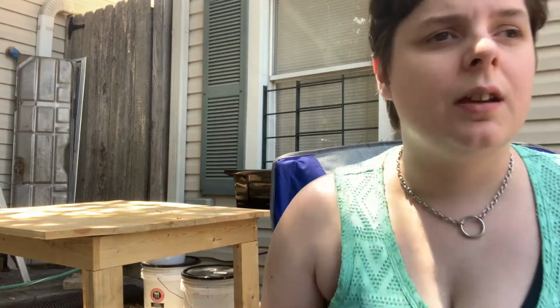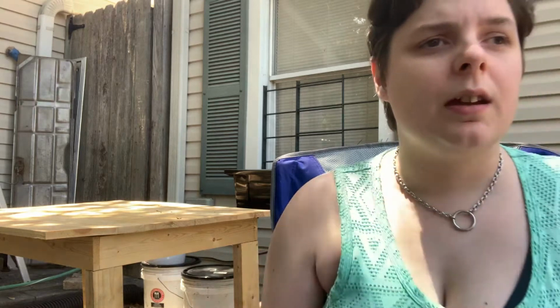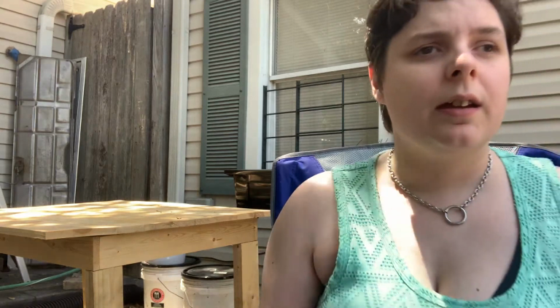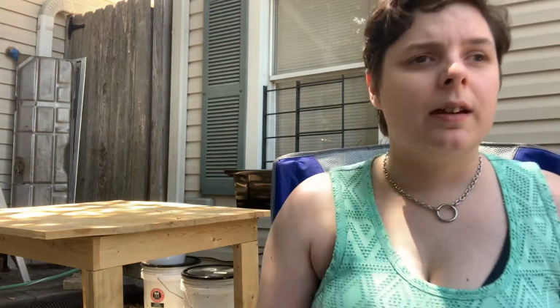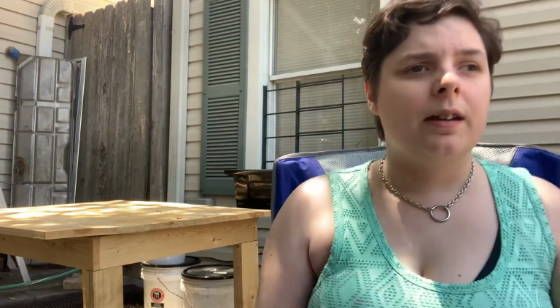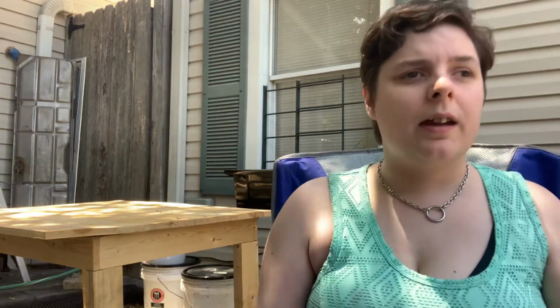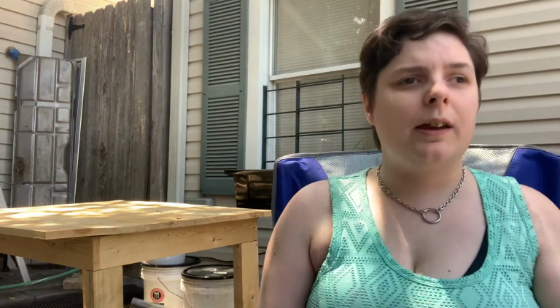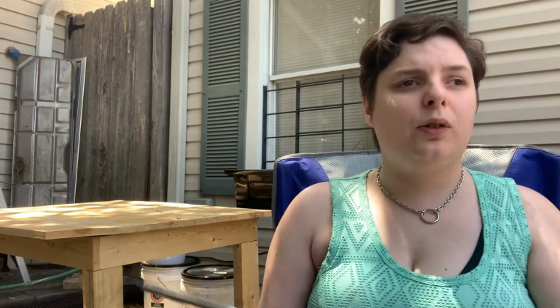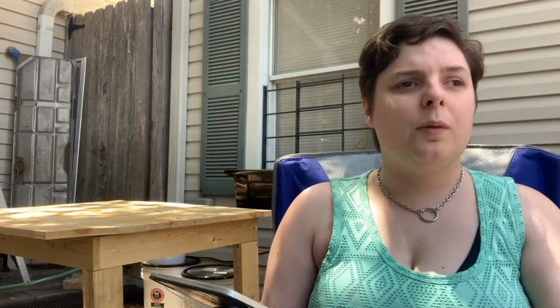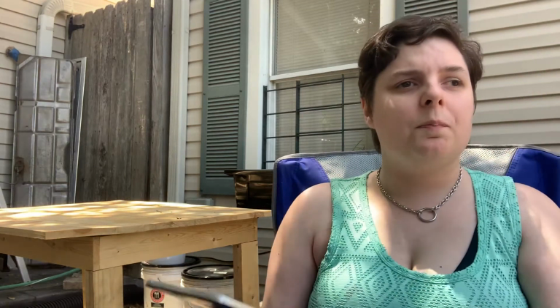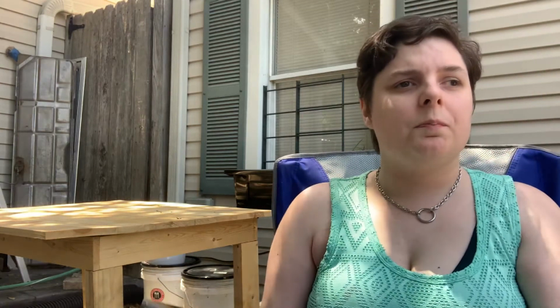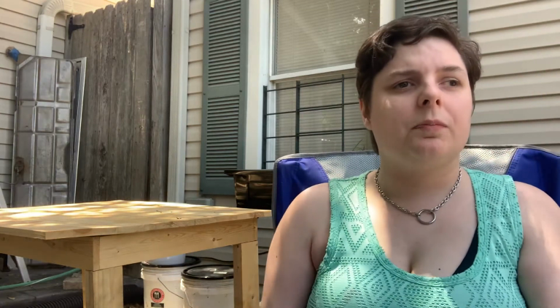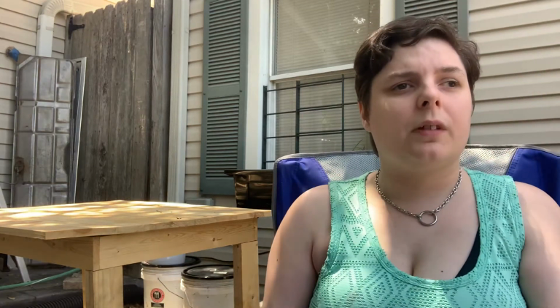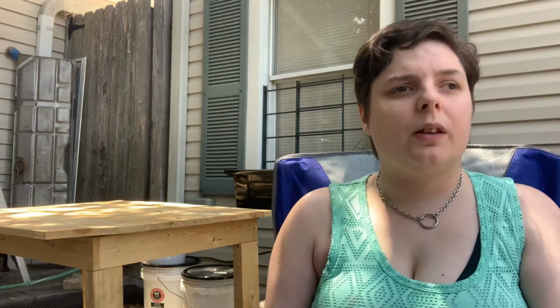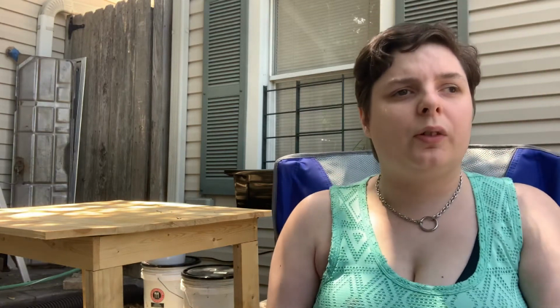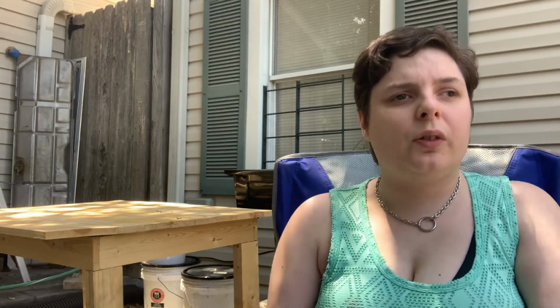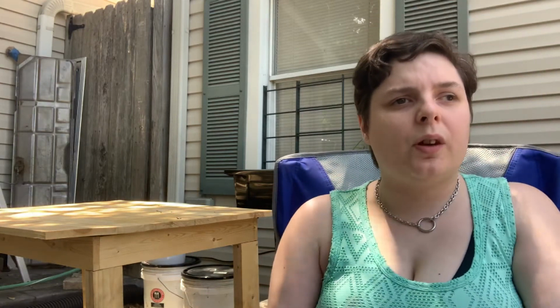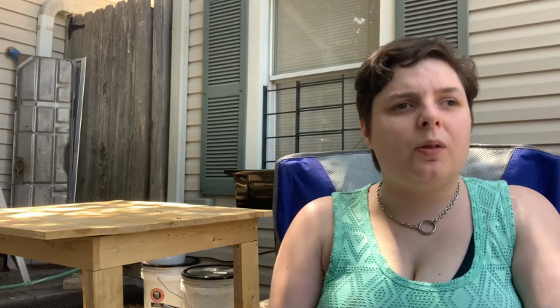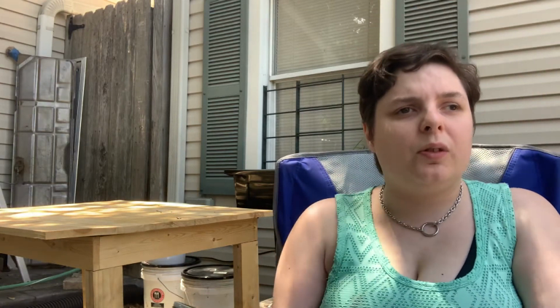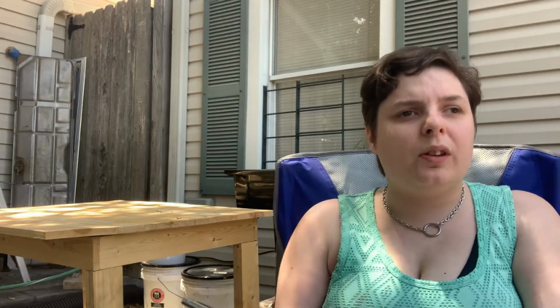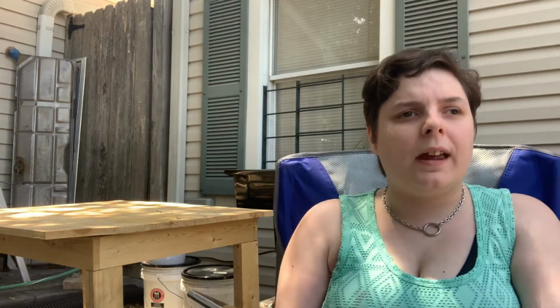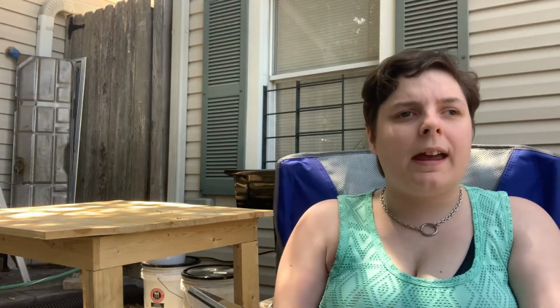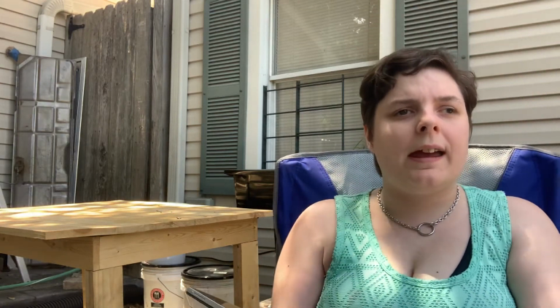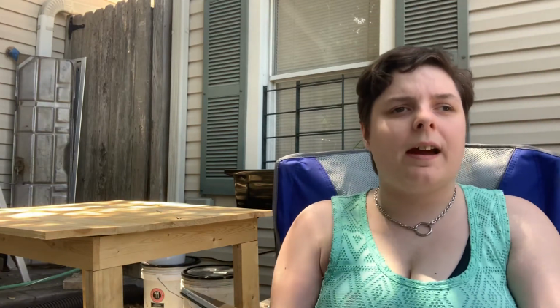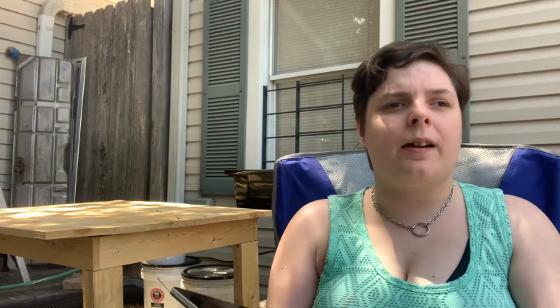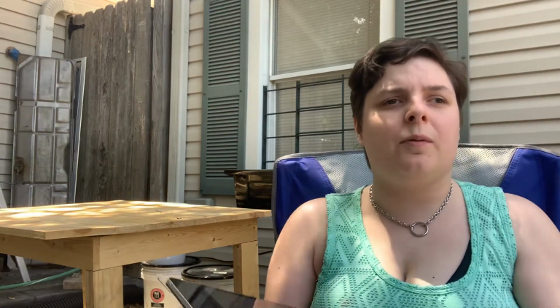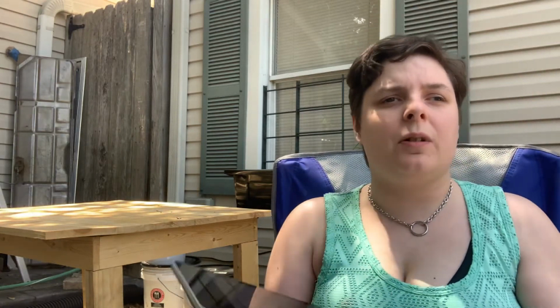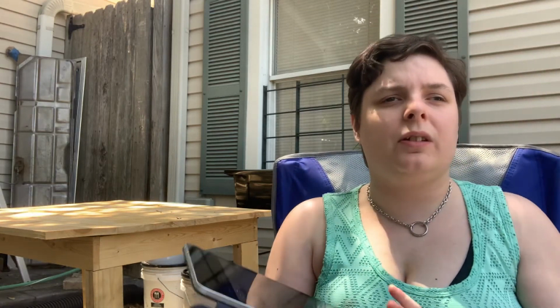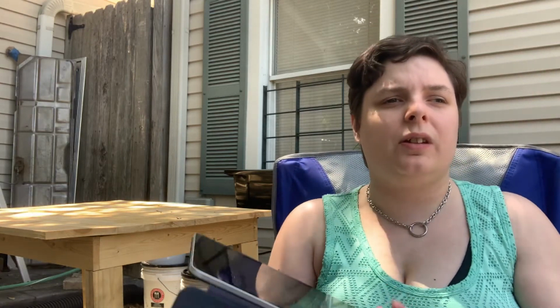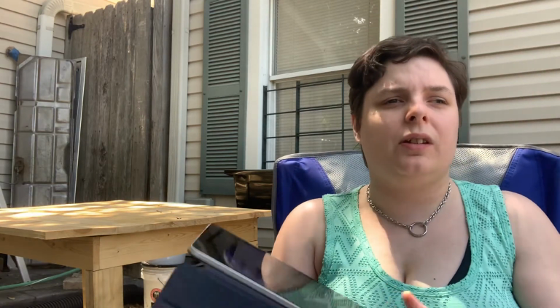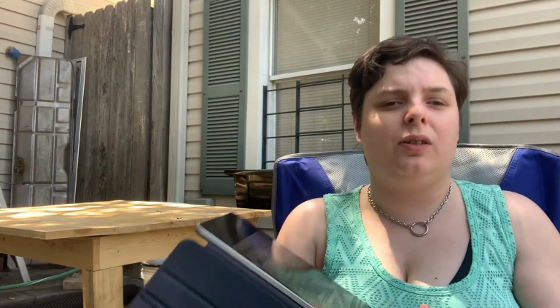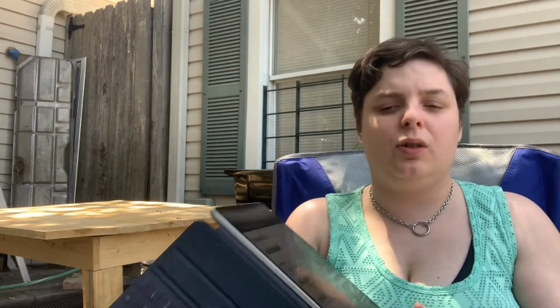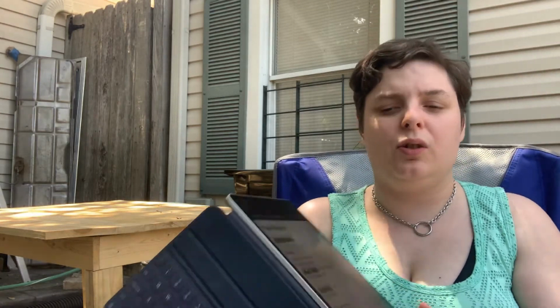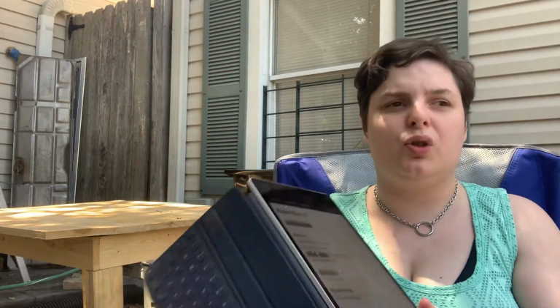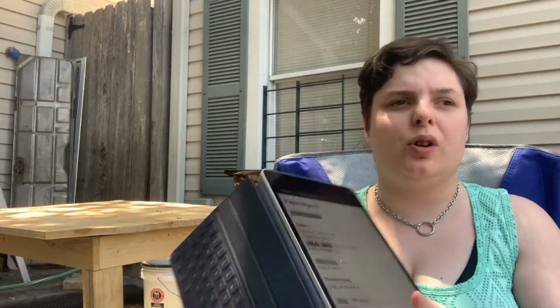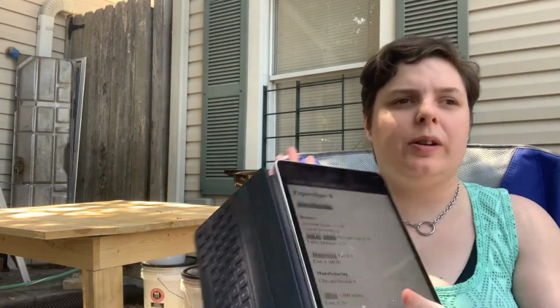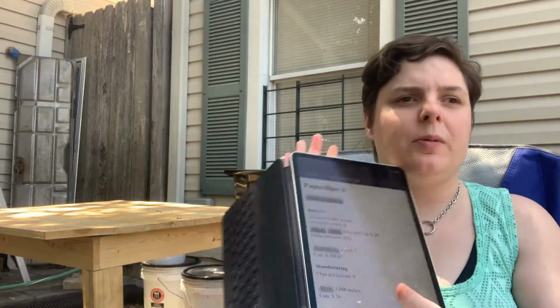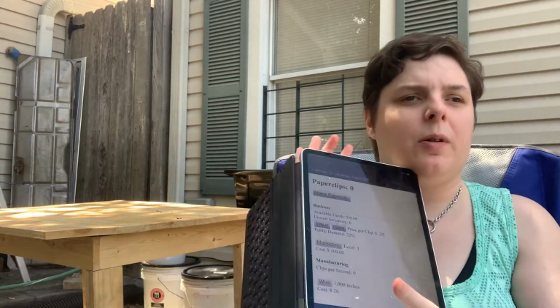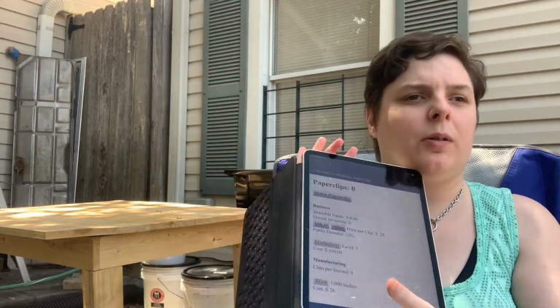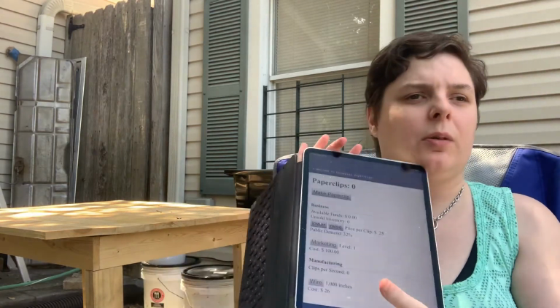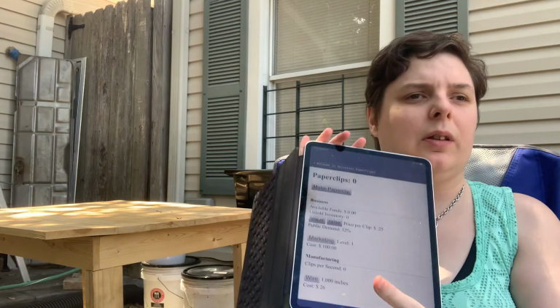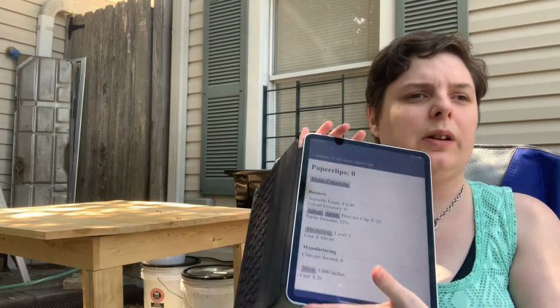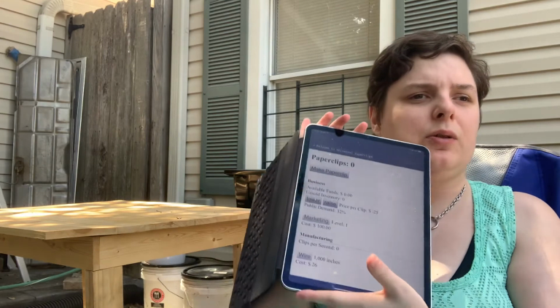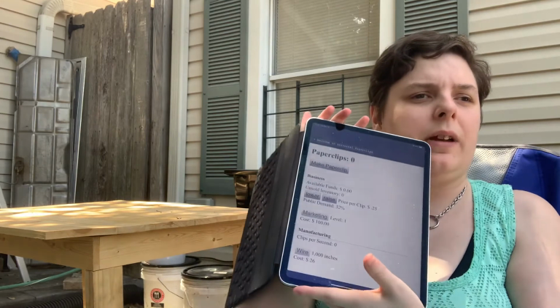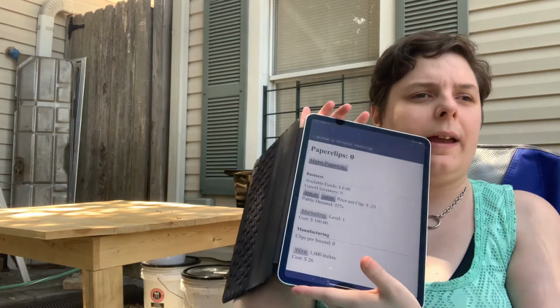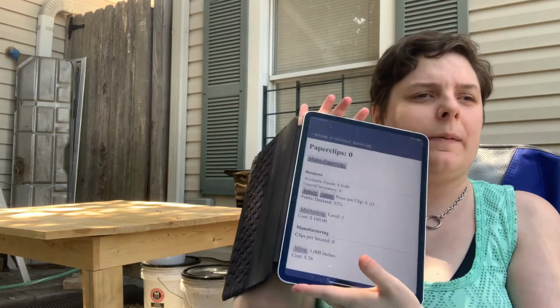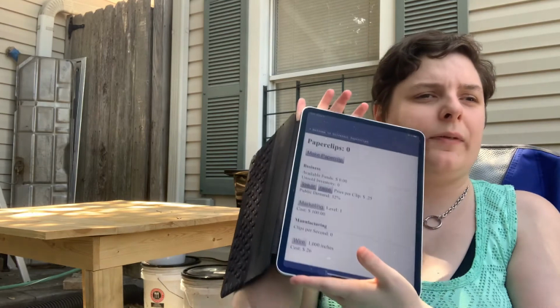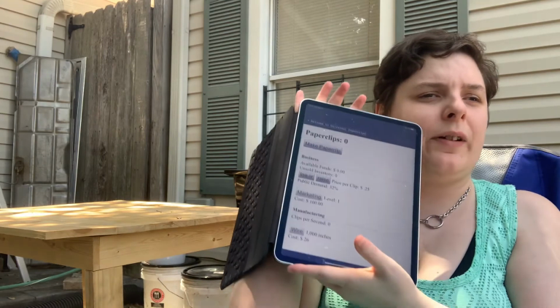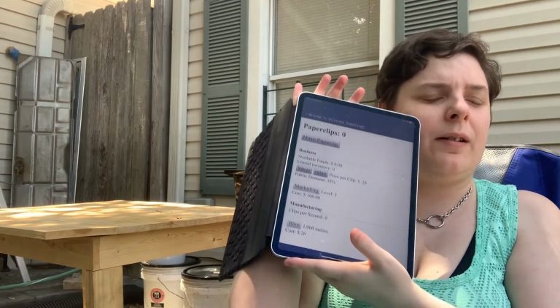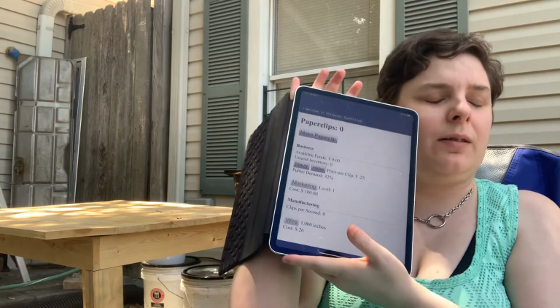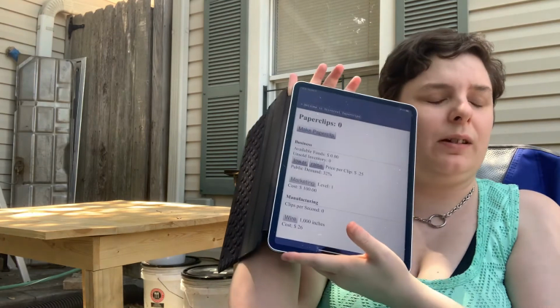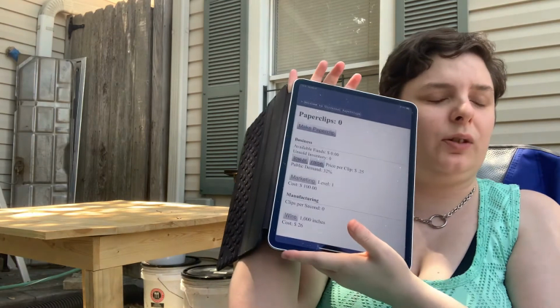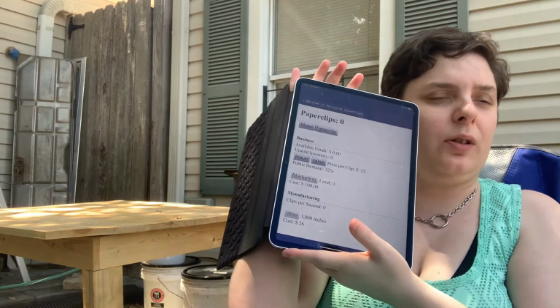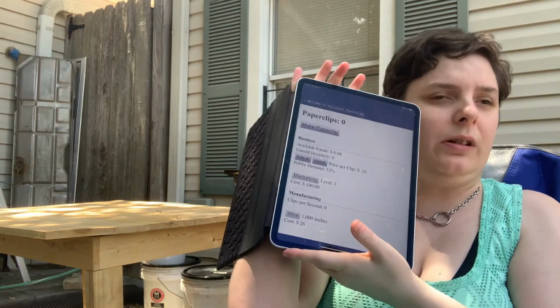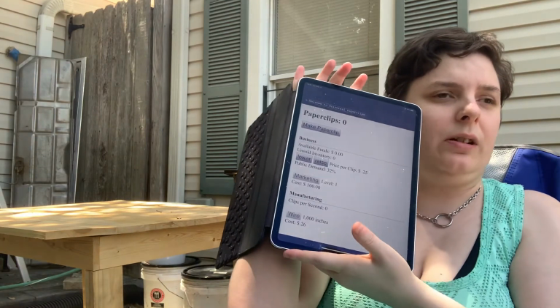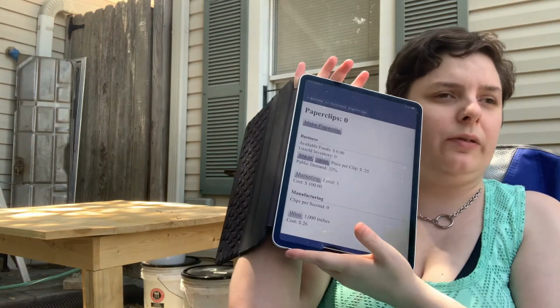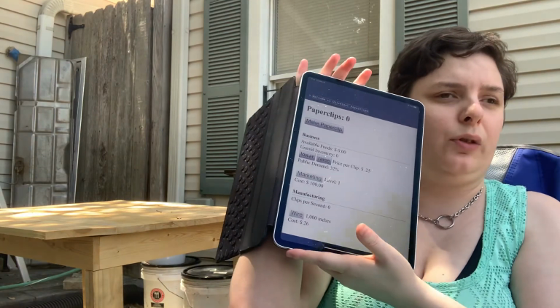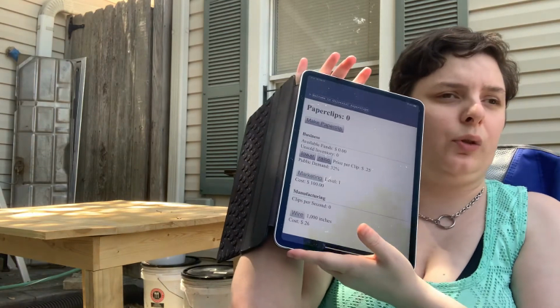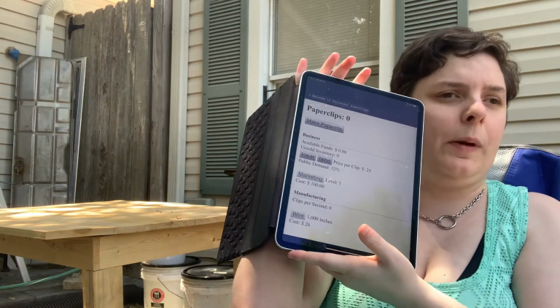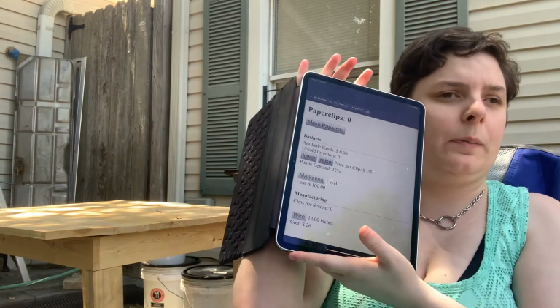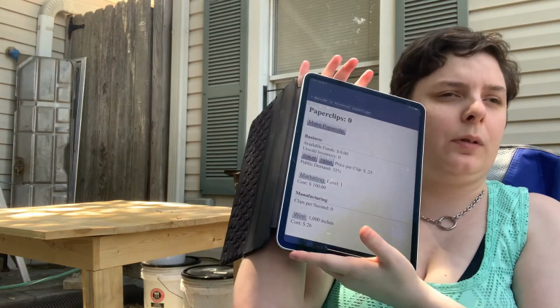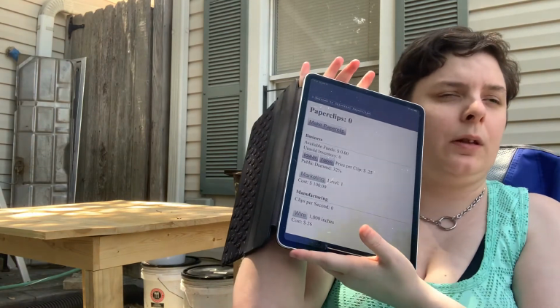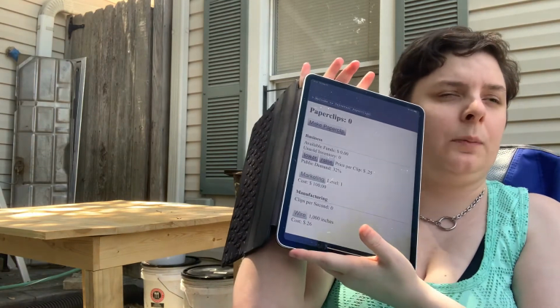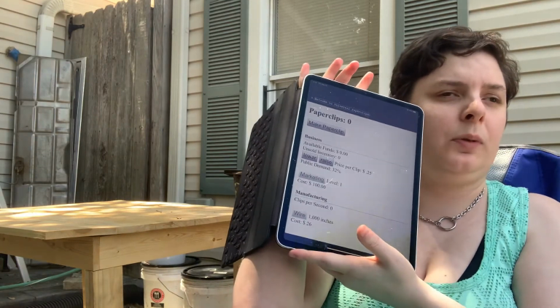Hey YouTube. So today I wanted to show you a really cool game I found. It's called Universal Paperclips.